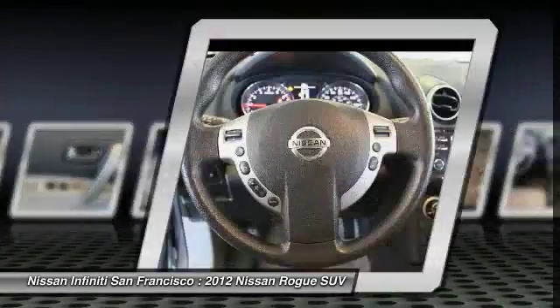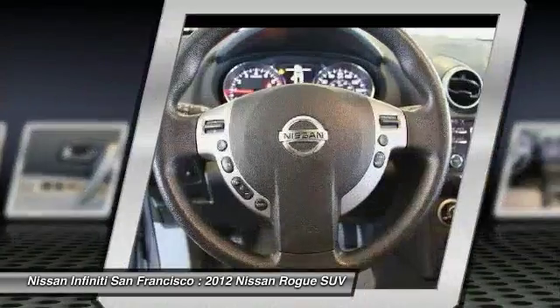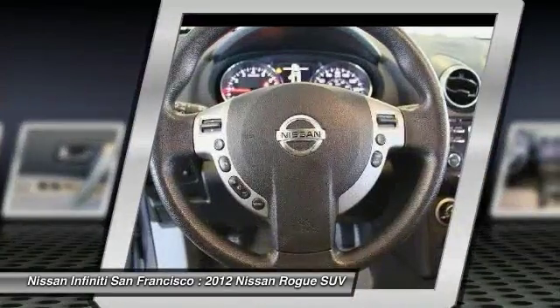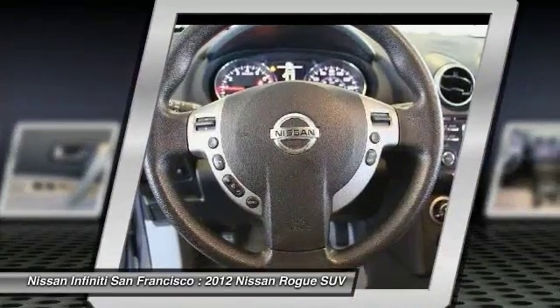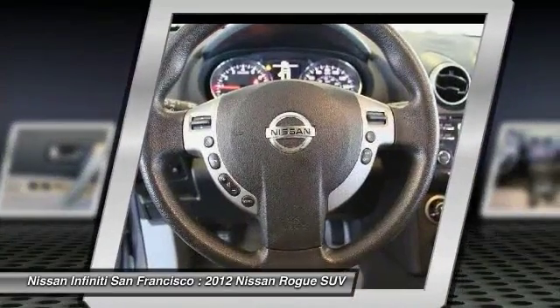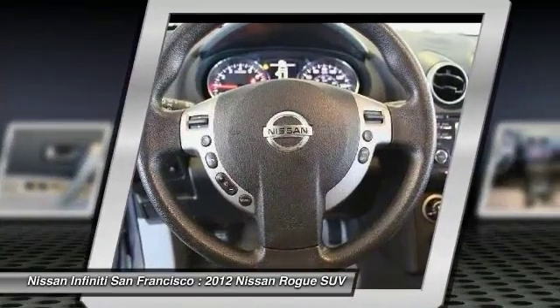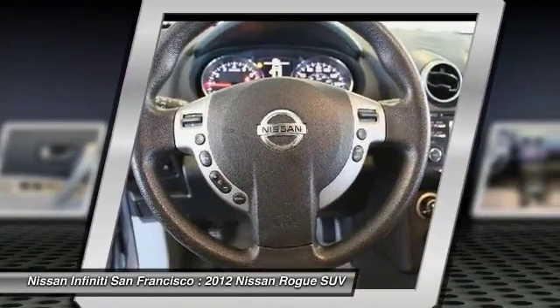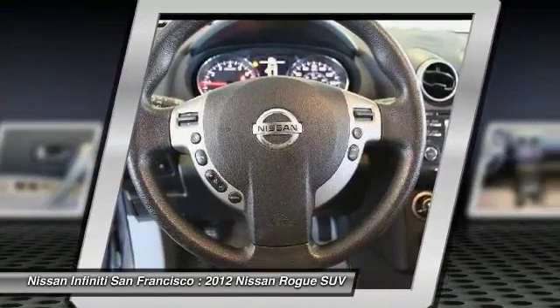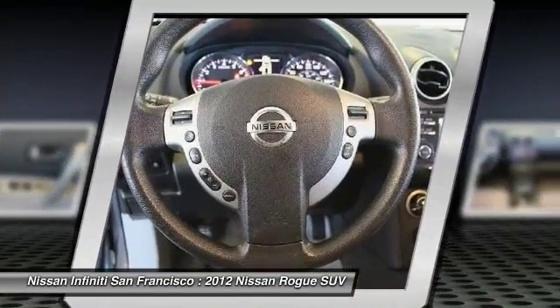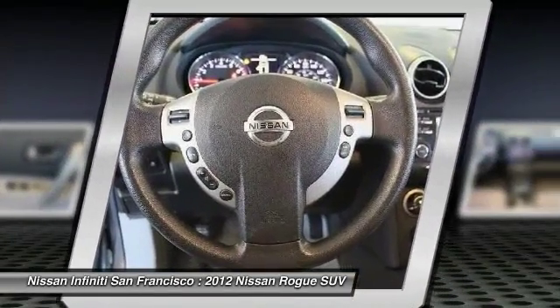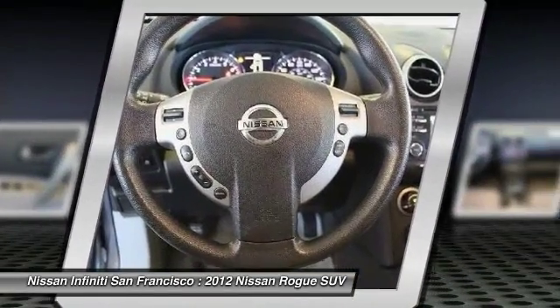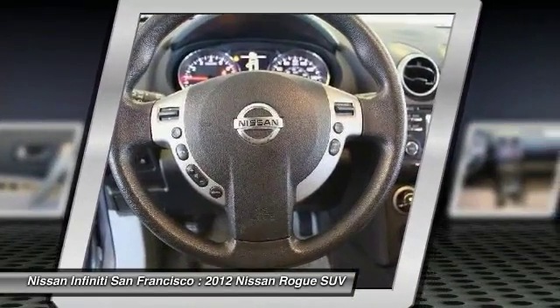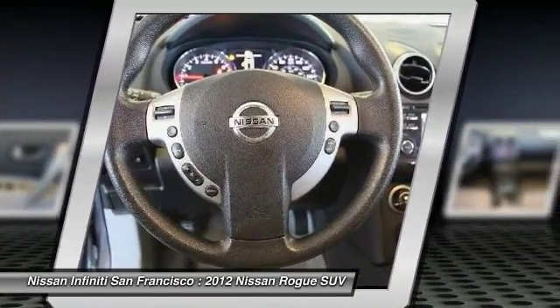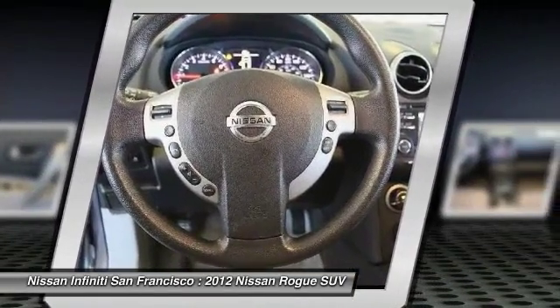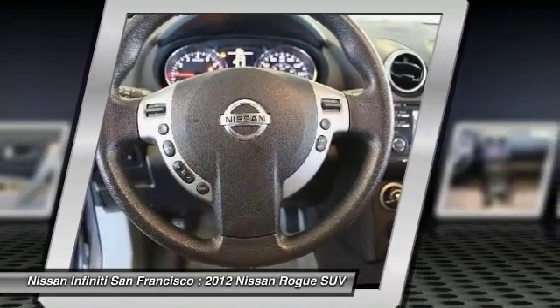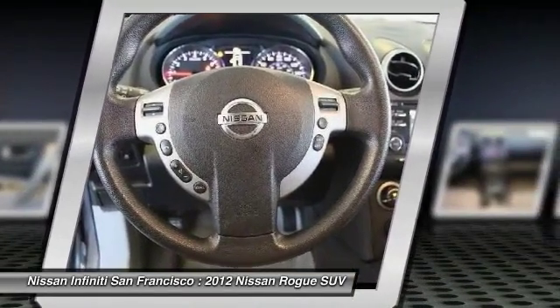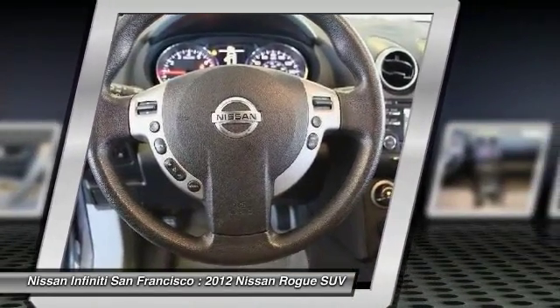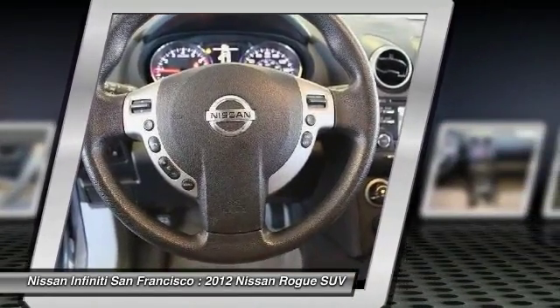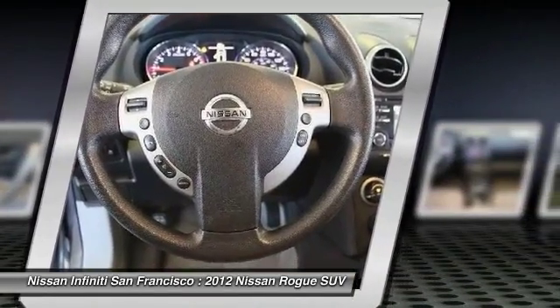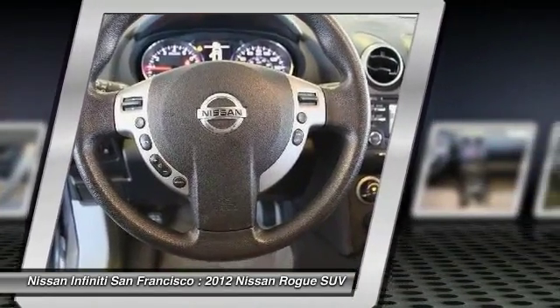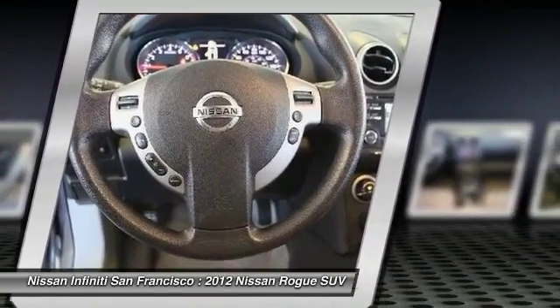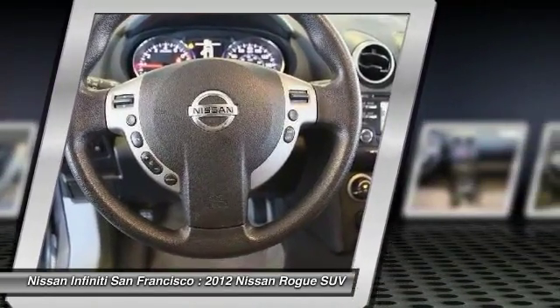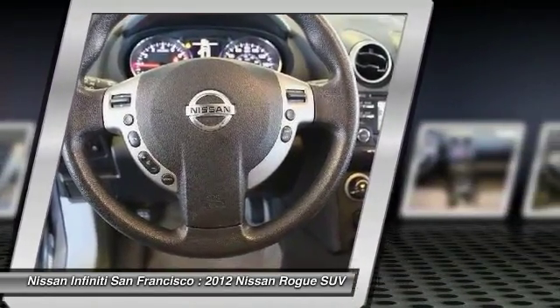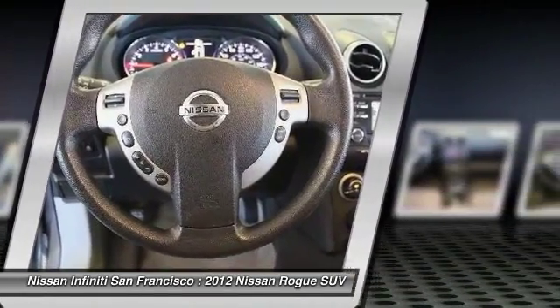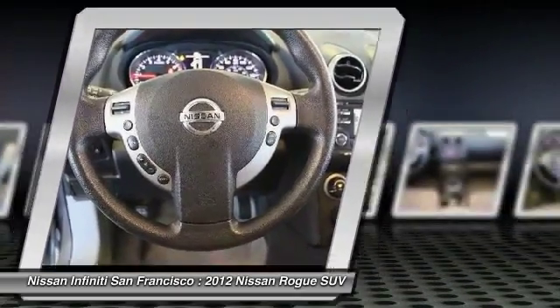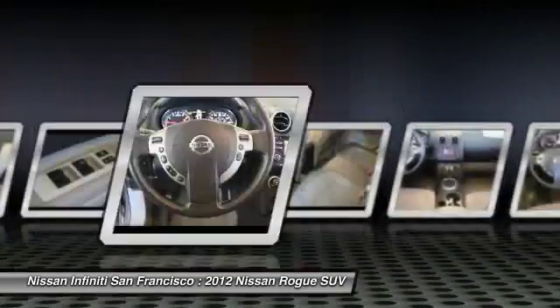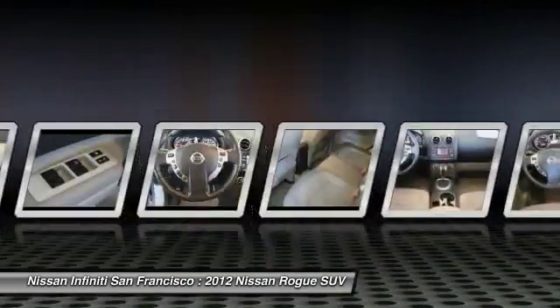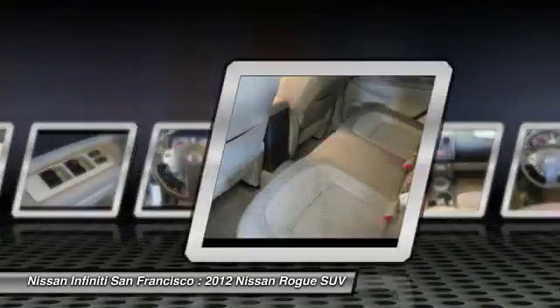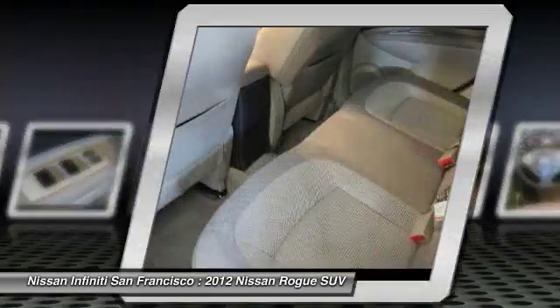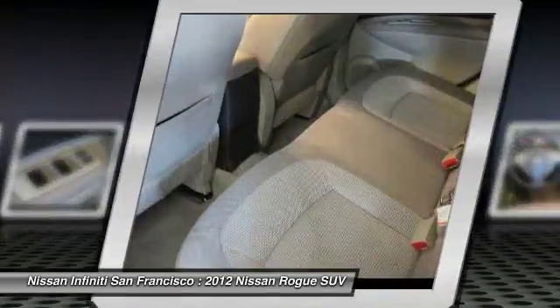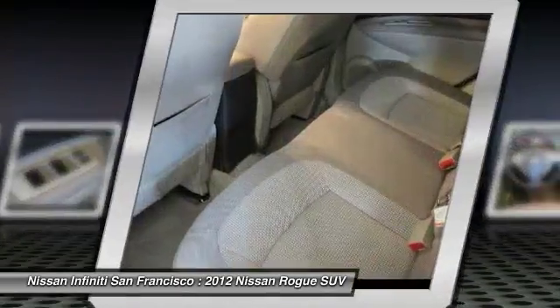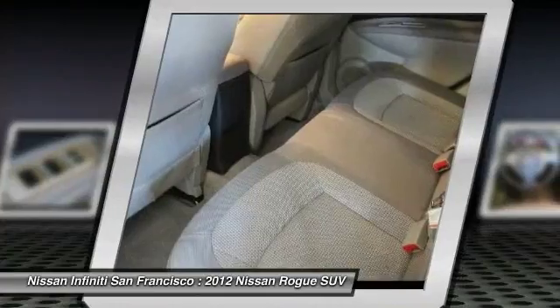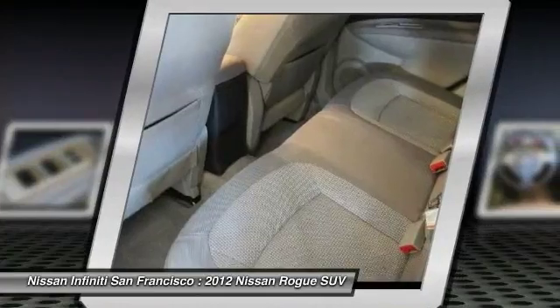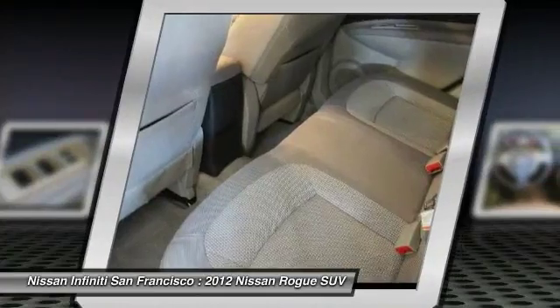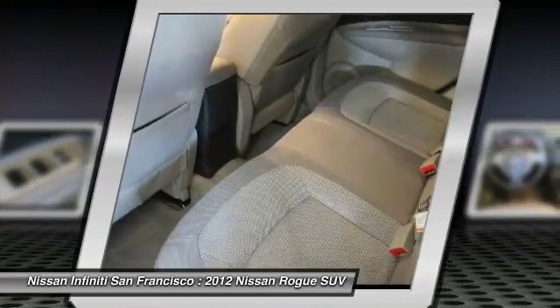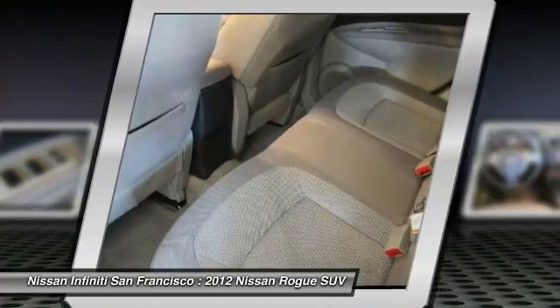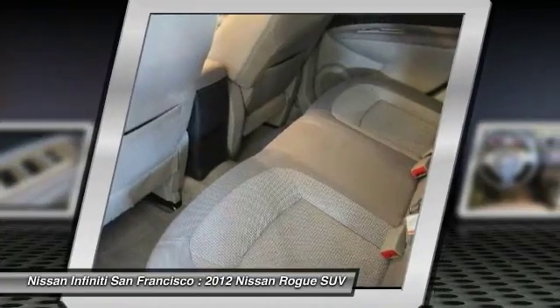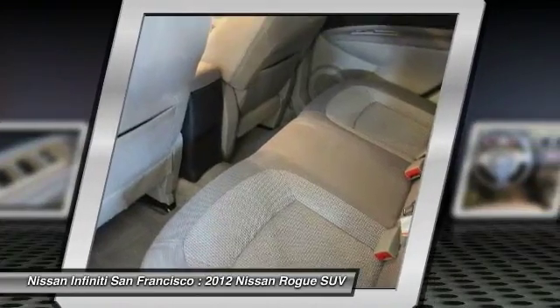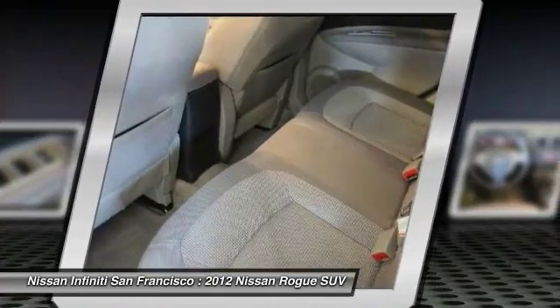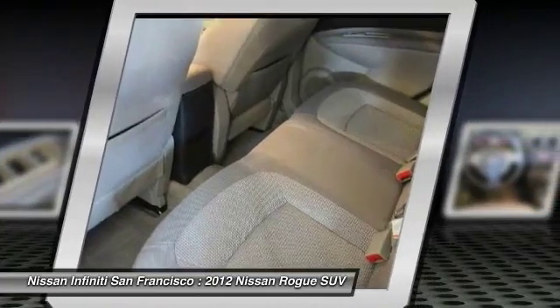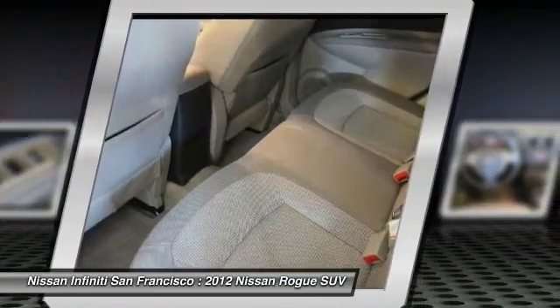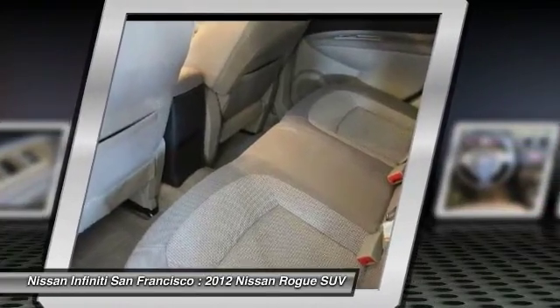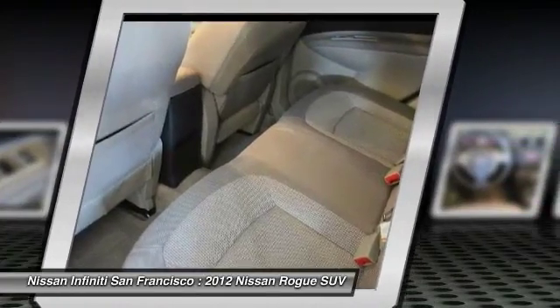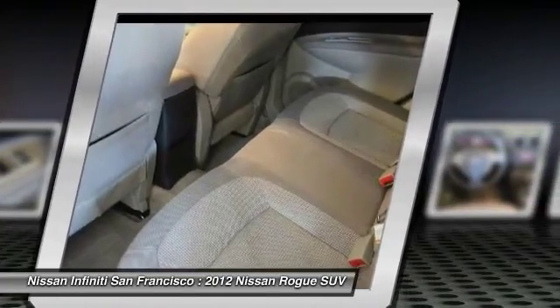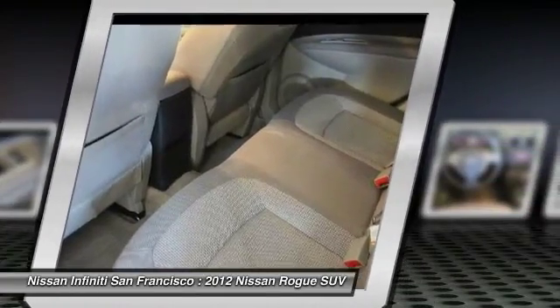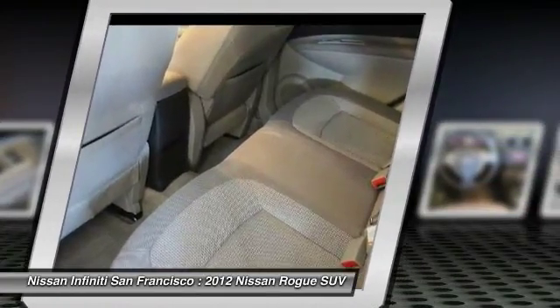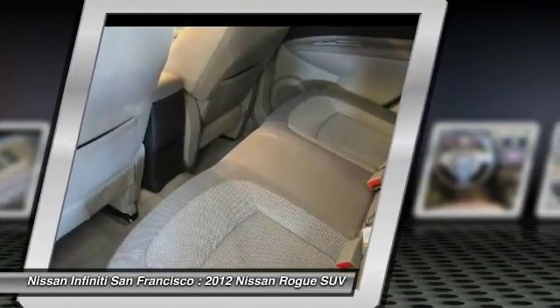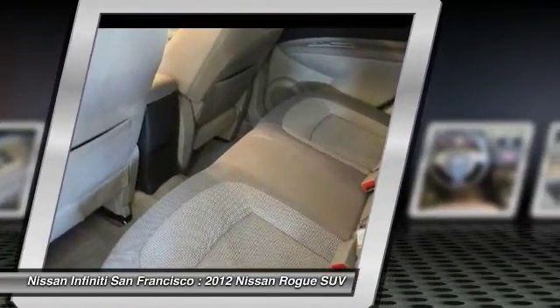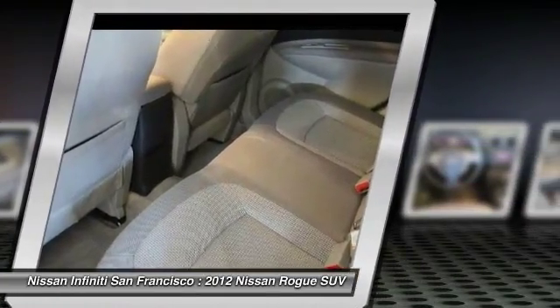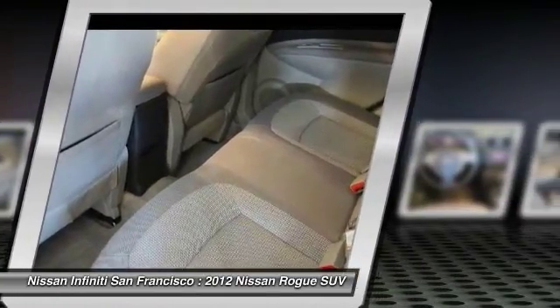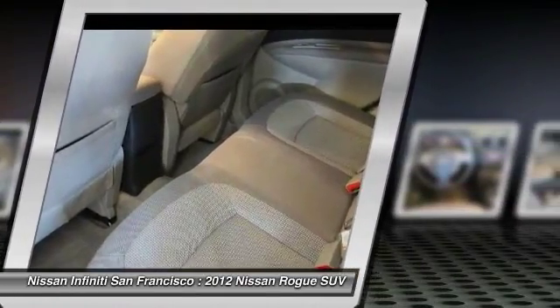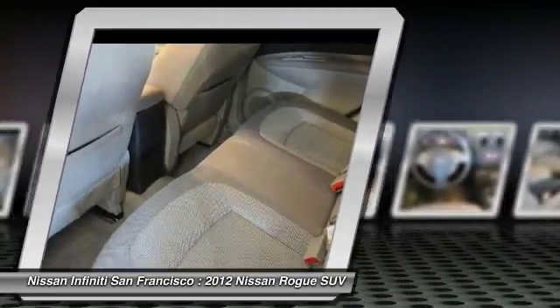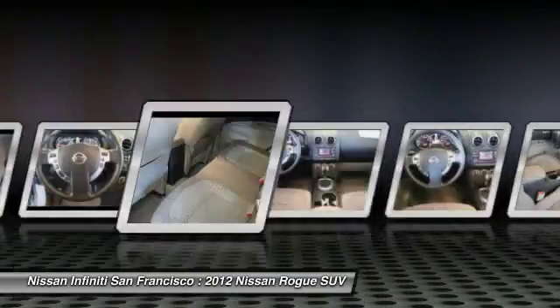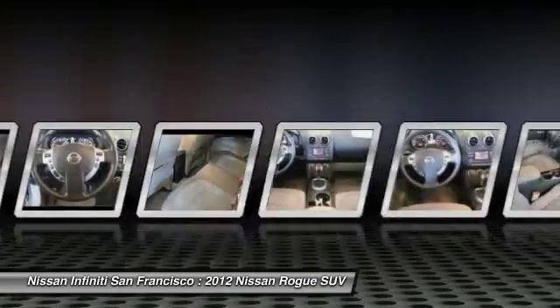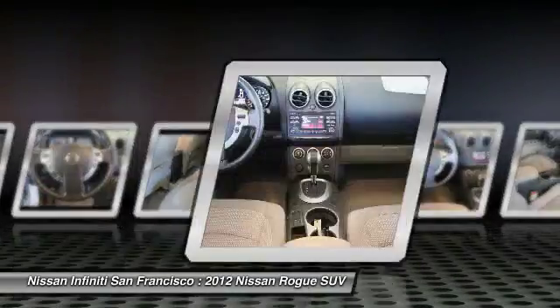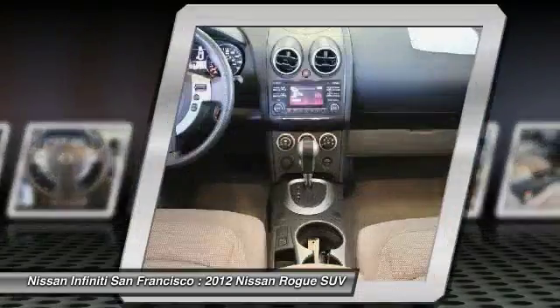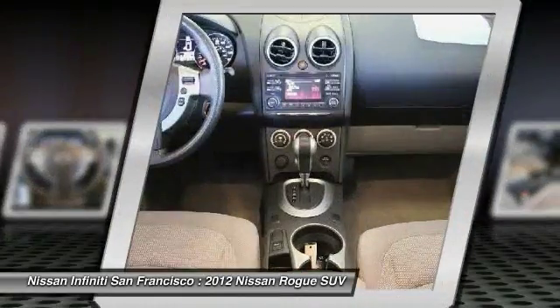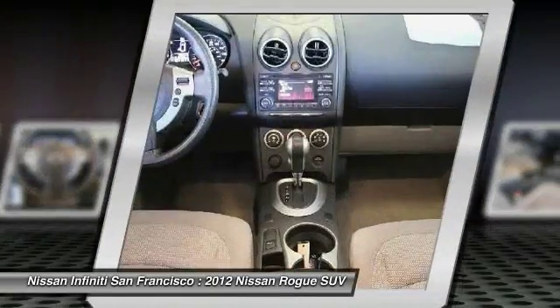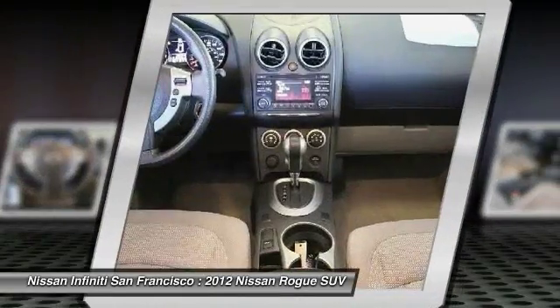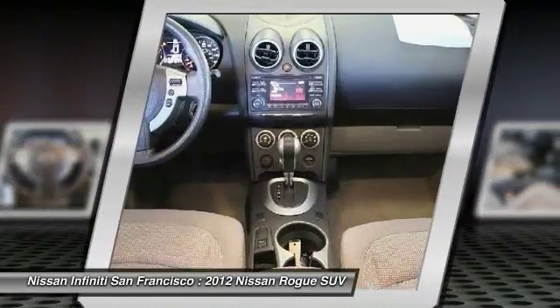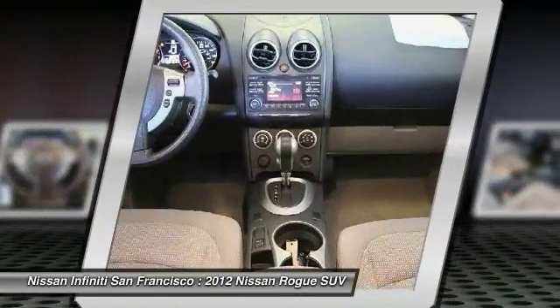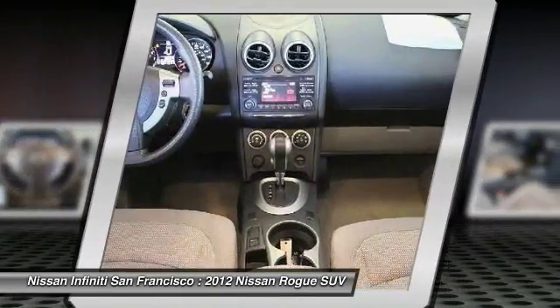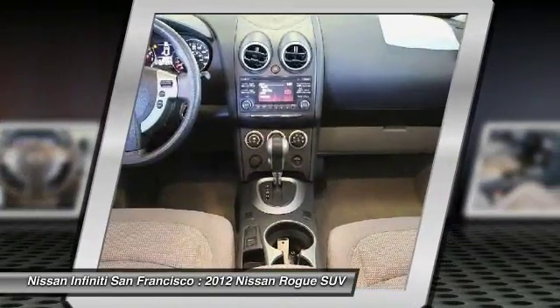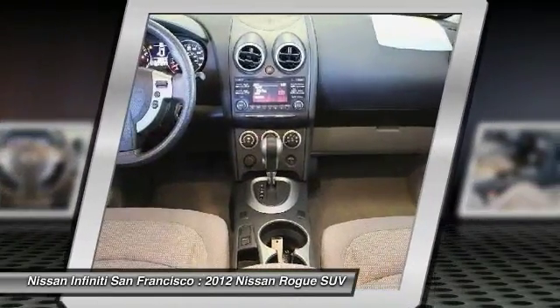Adjustable steering wheel. Four-wheel disc brakes. Aluminum wheels. Cruise control. Come take a test drive today.